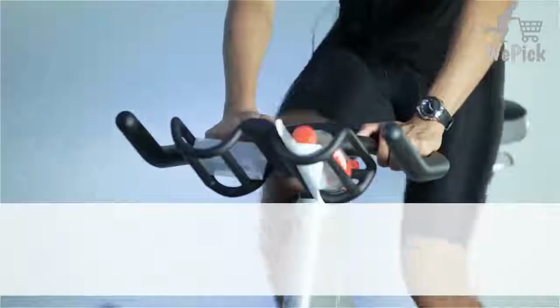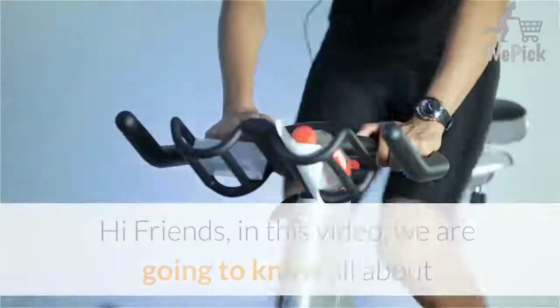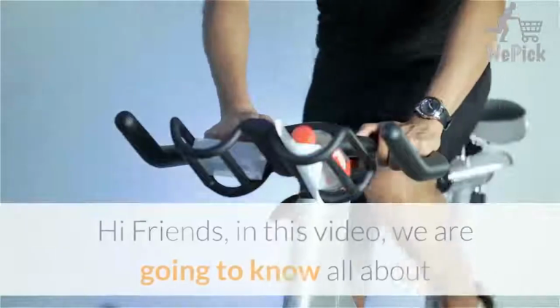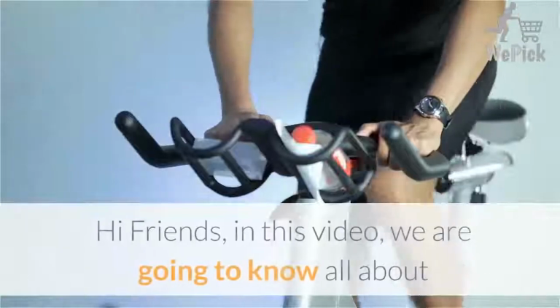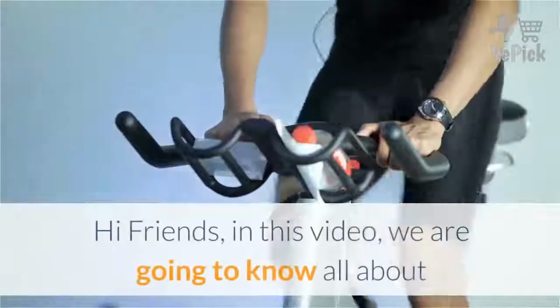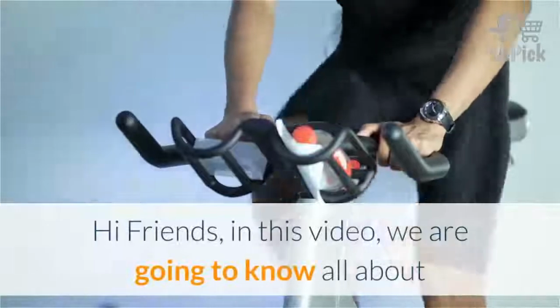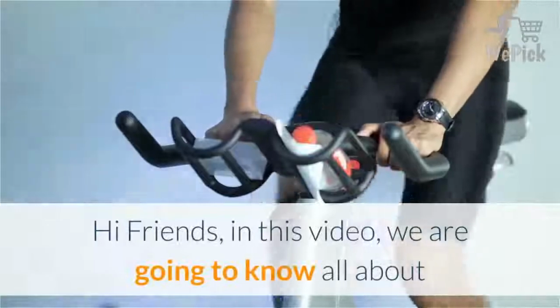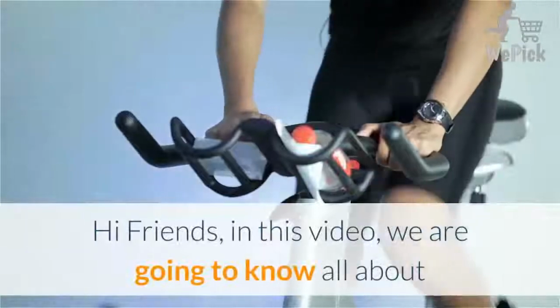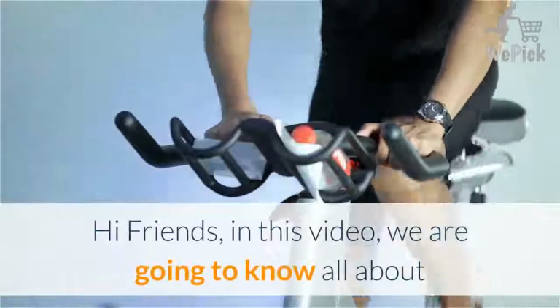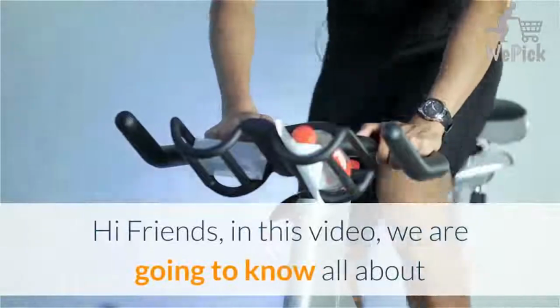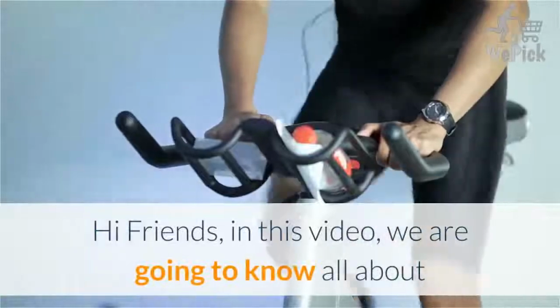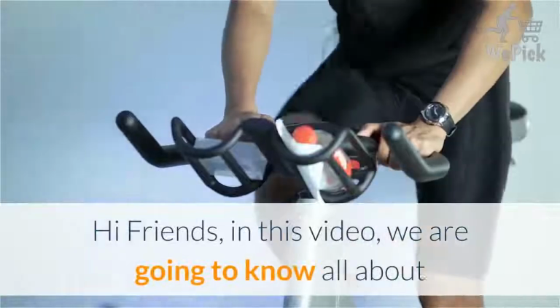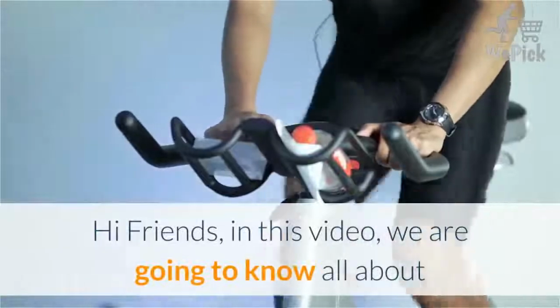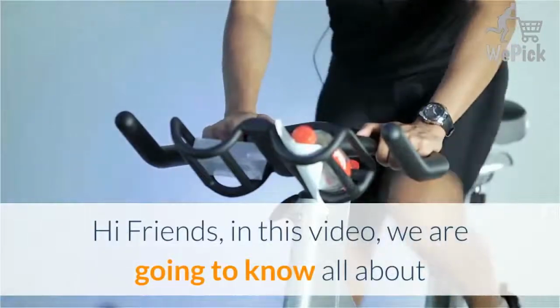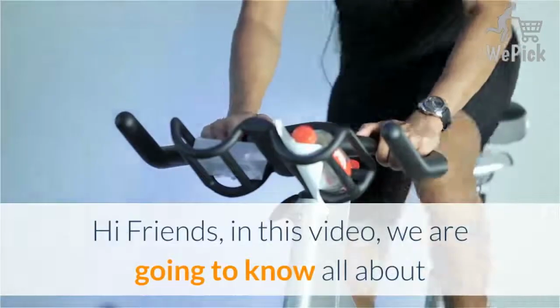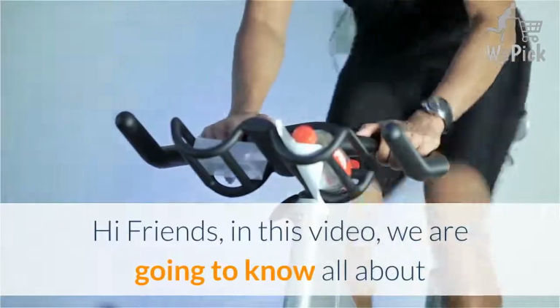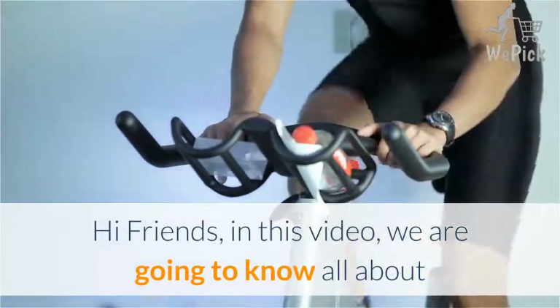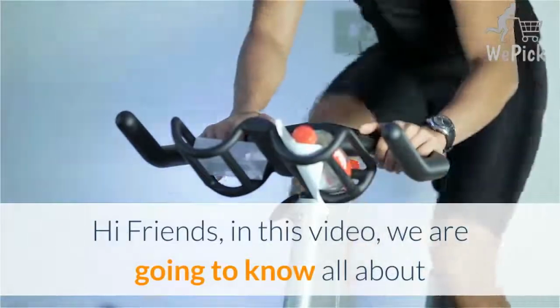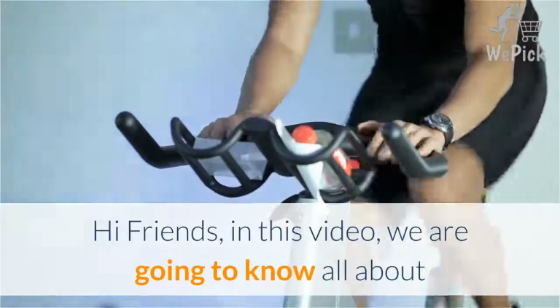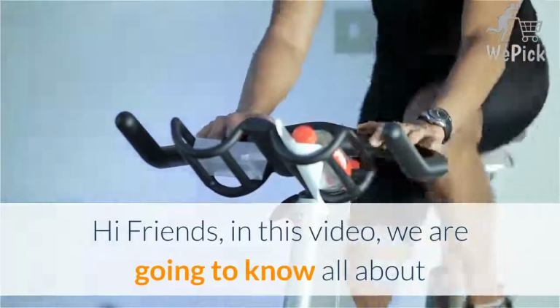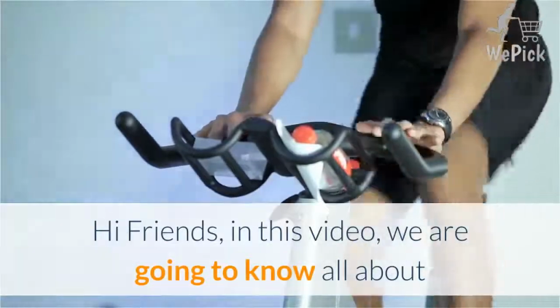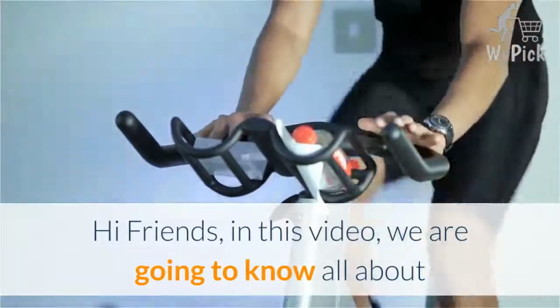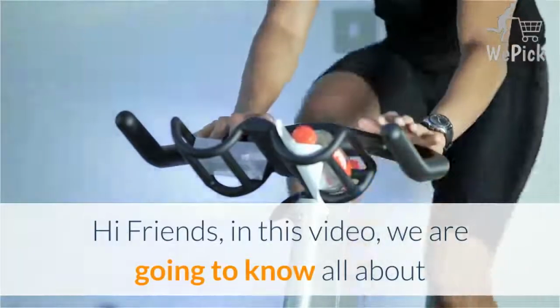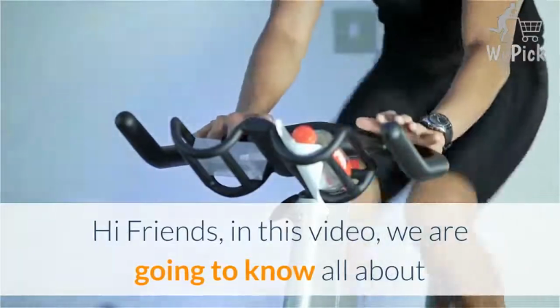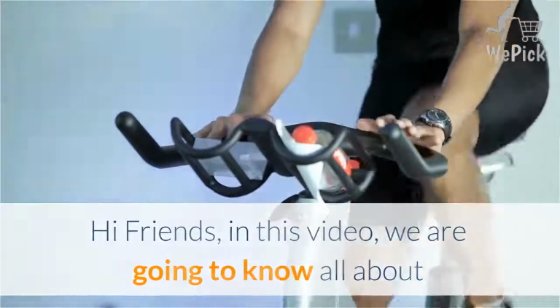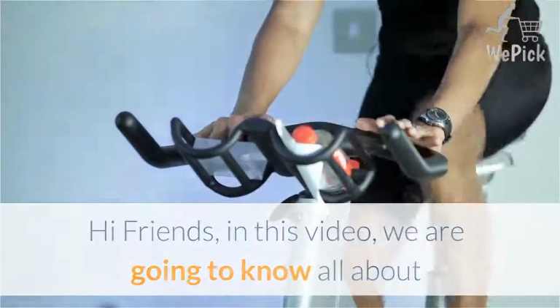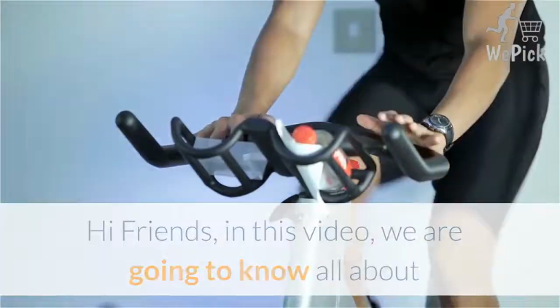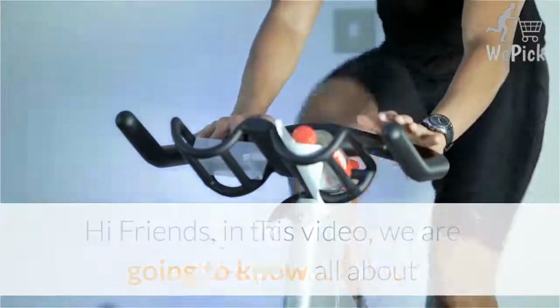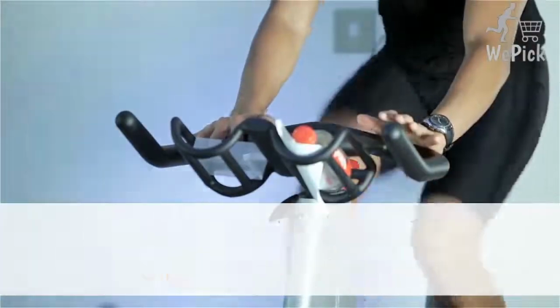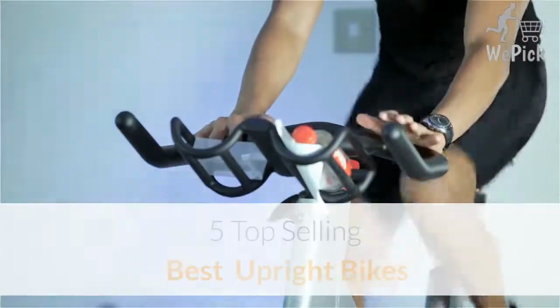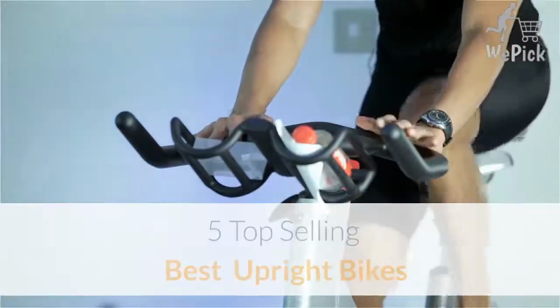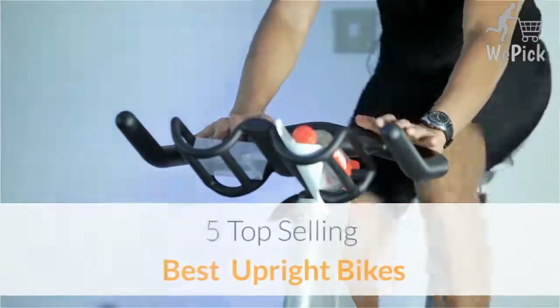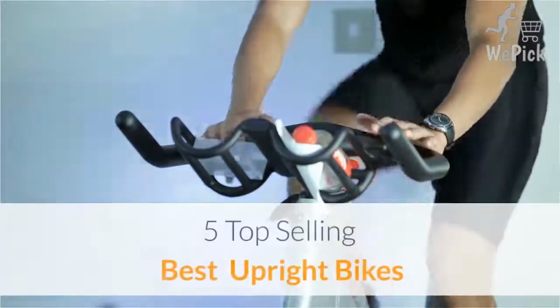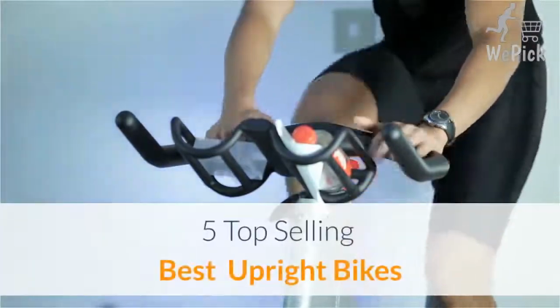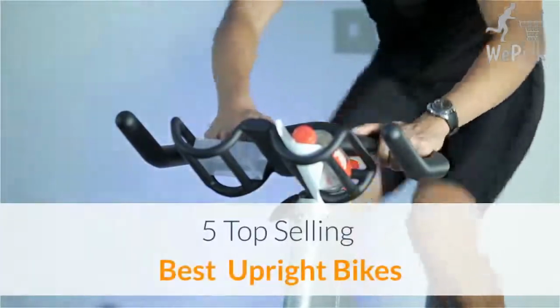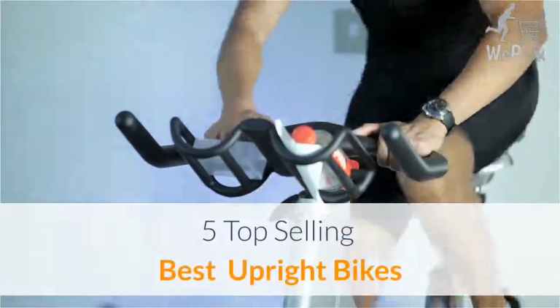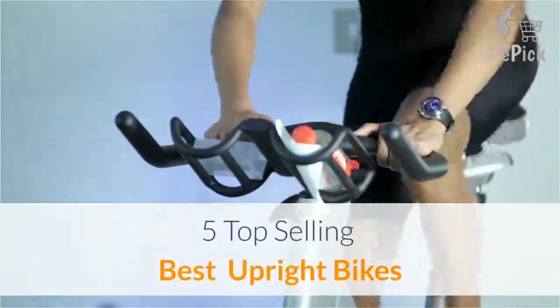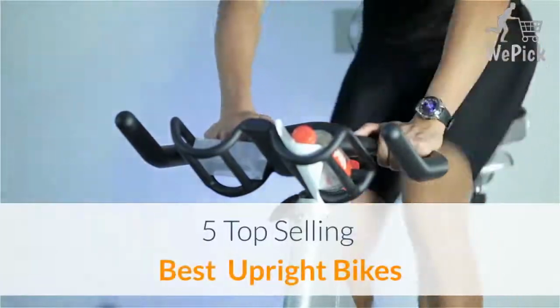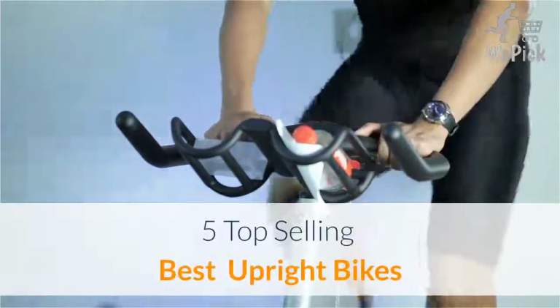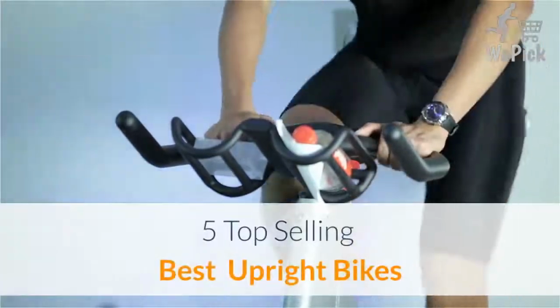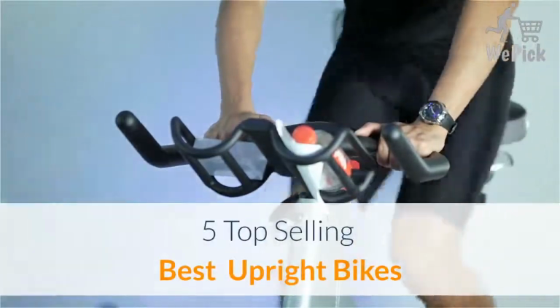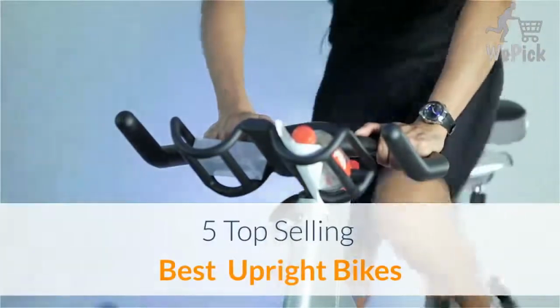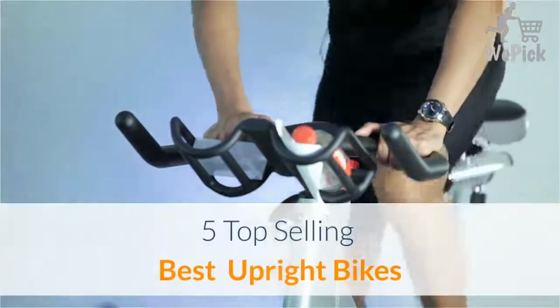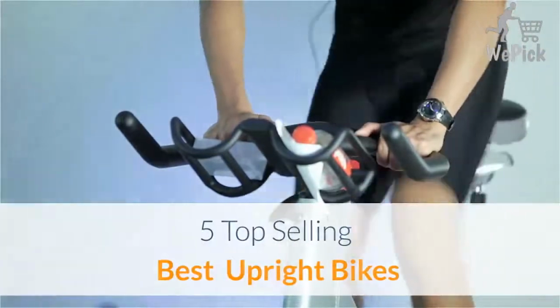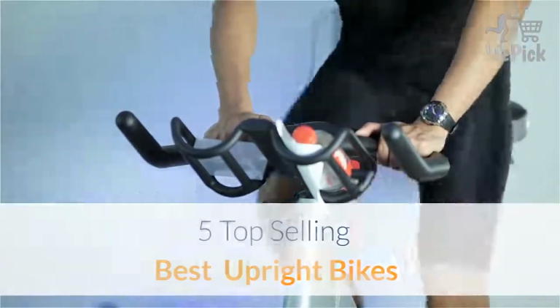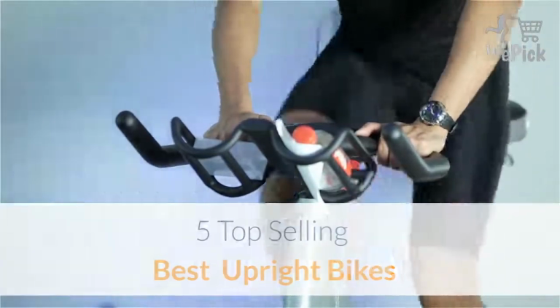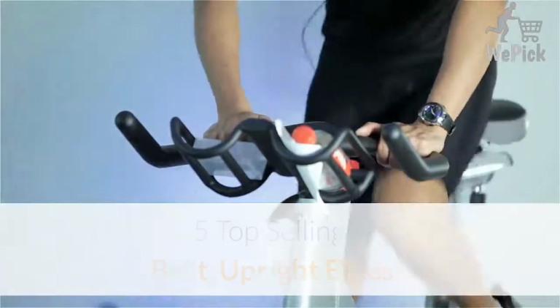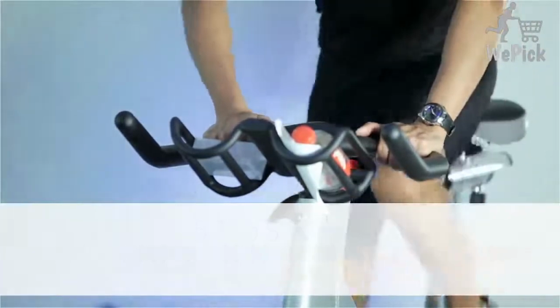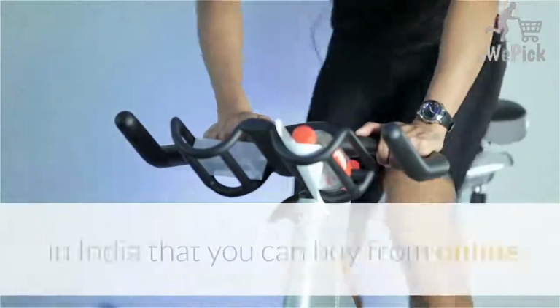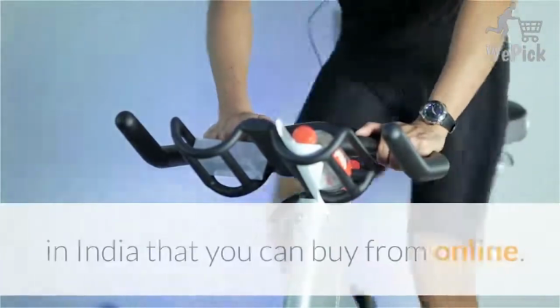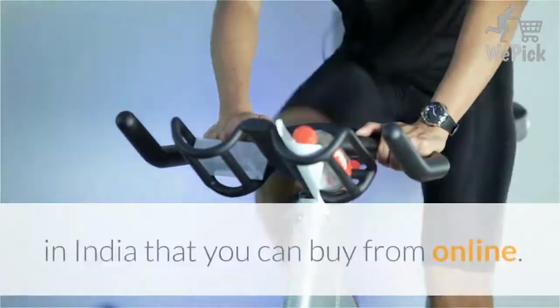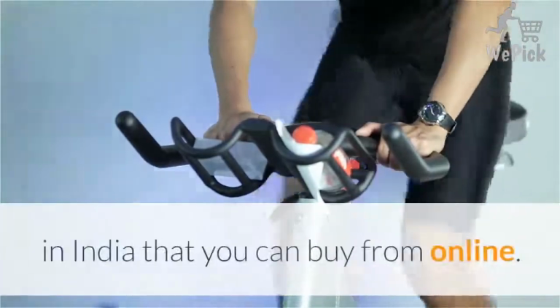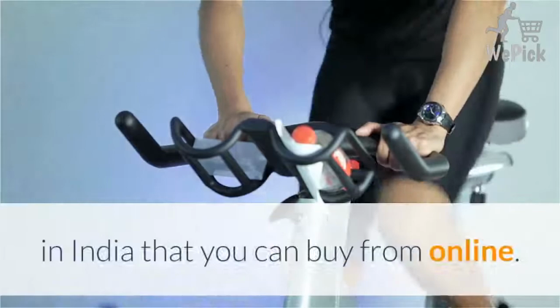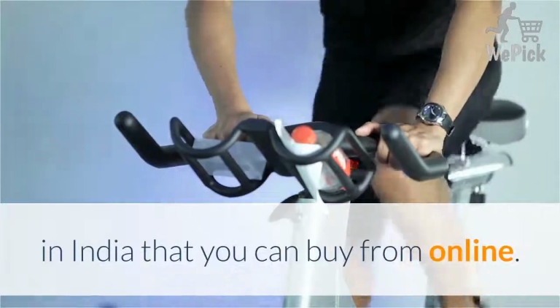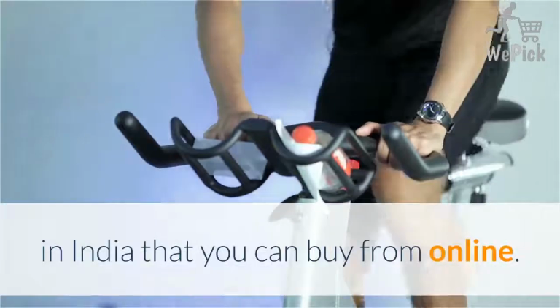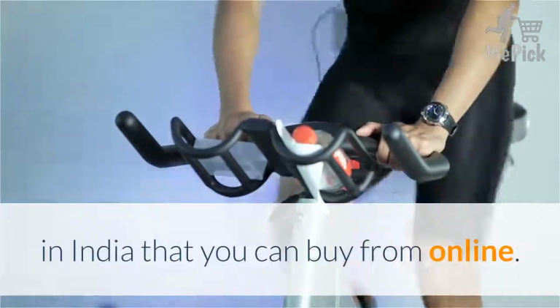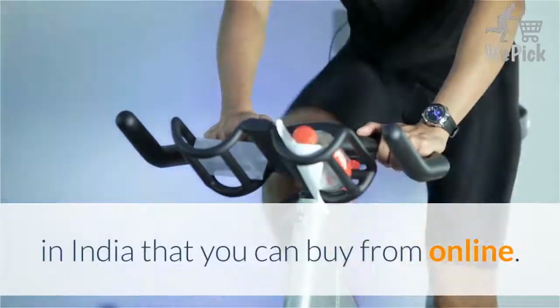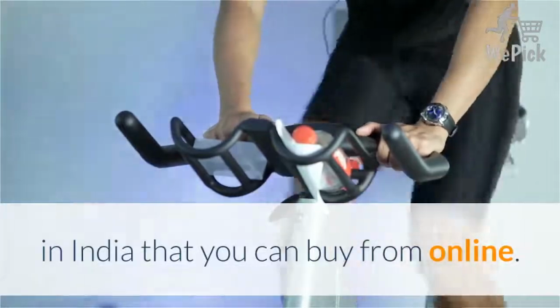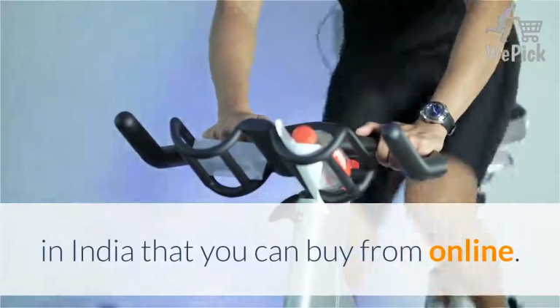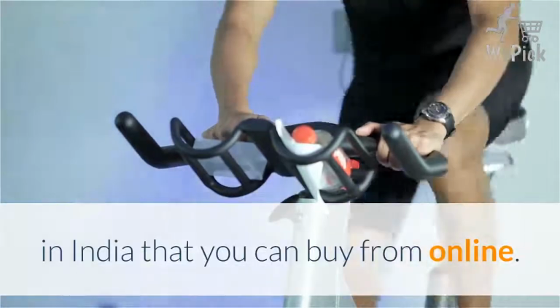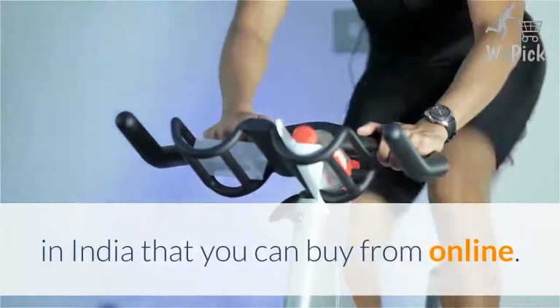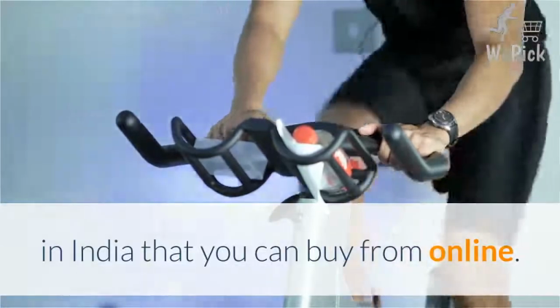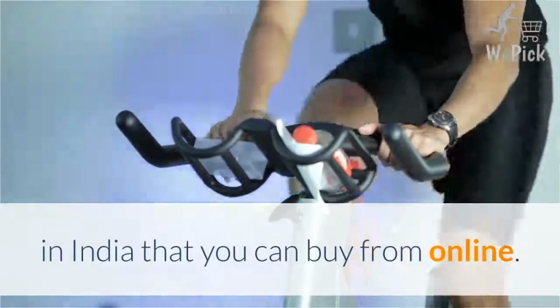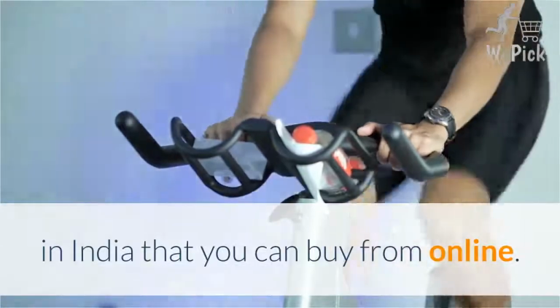Hi friends, in this video we are going to know all about the 5 top selling best upright bikes in India that you can buy online.